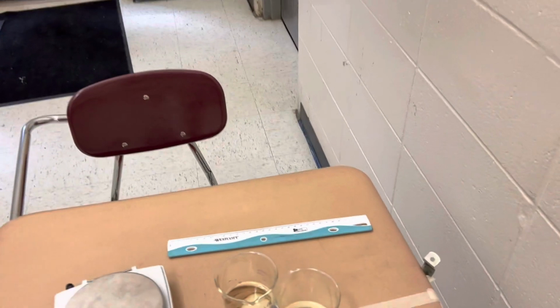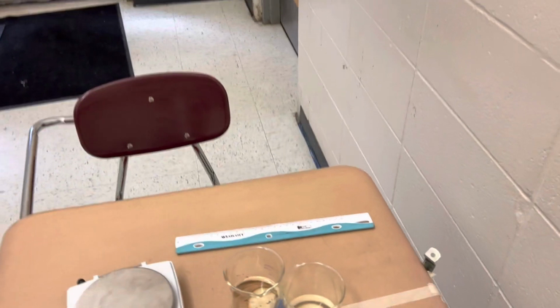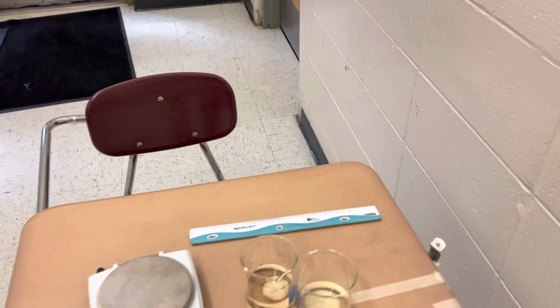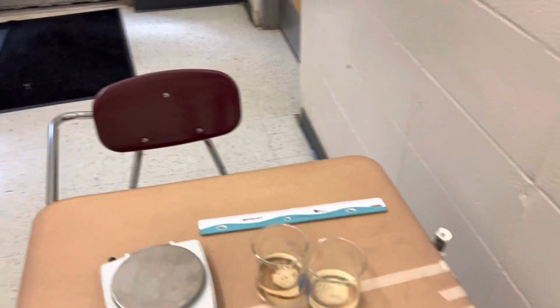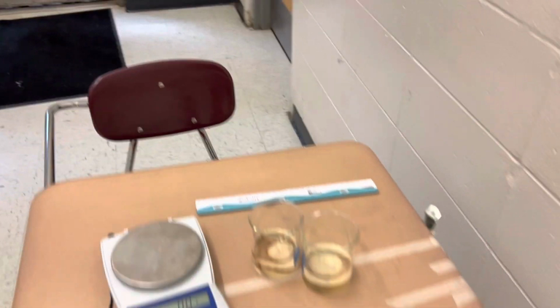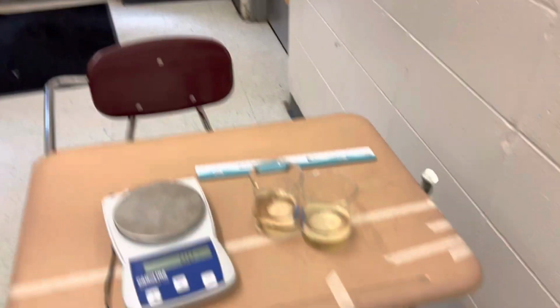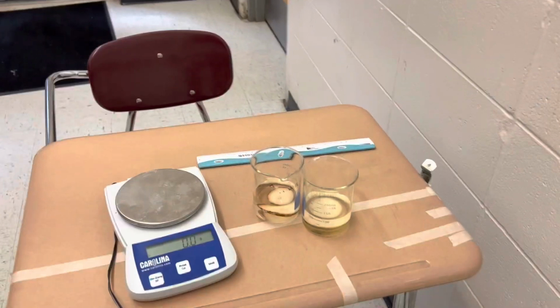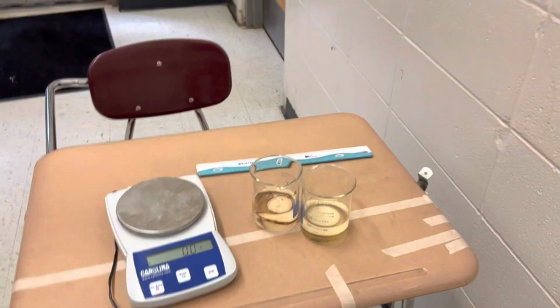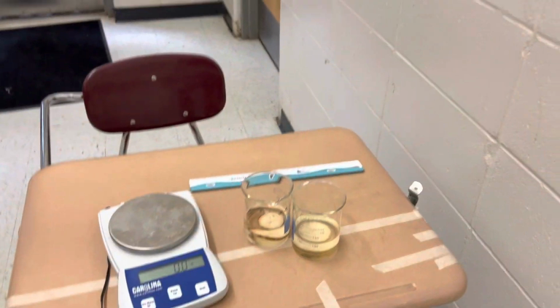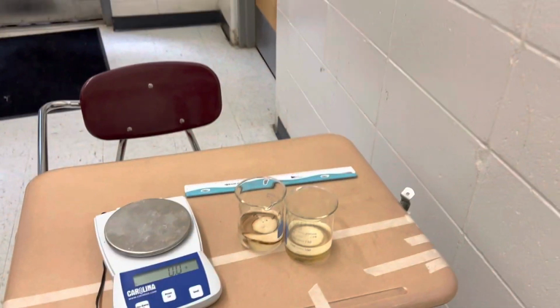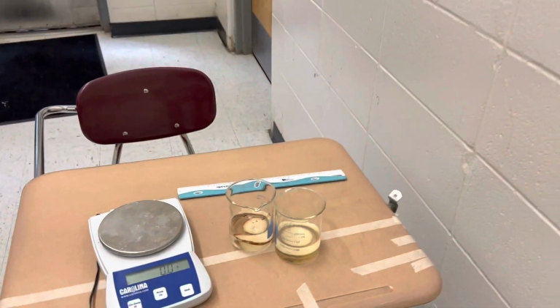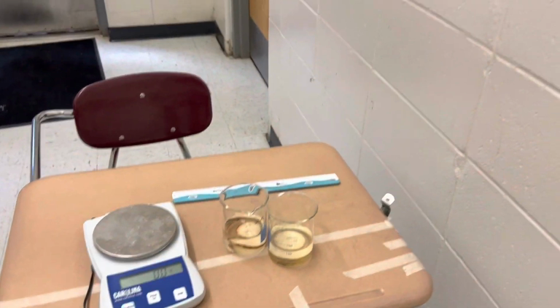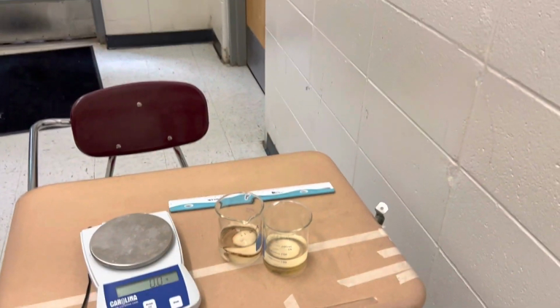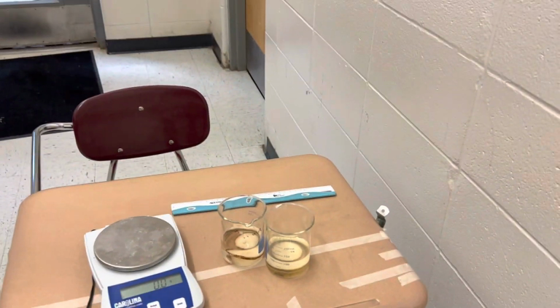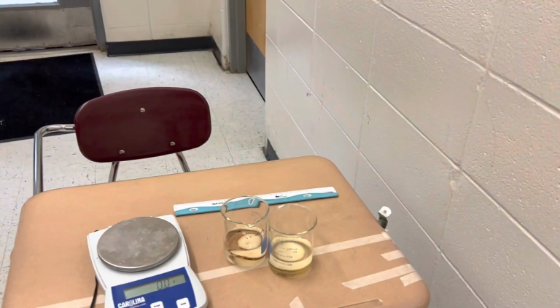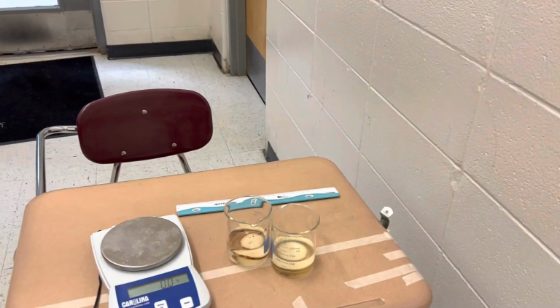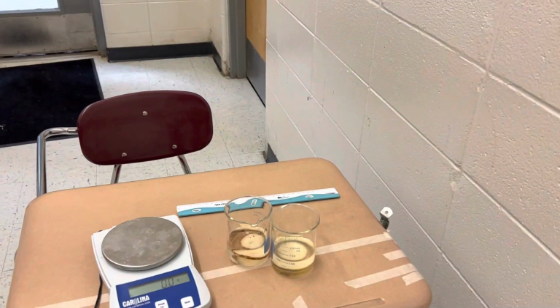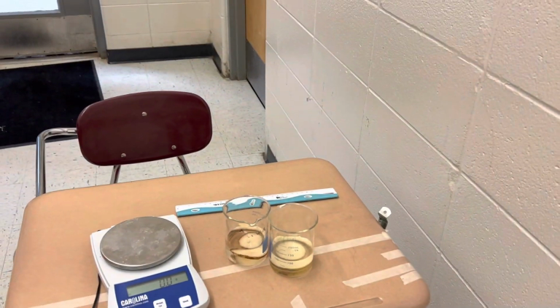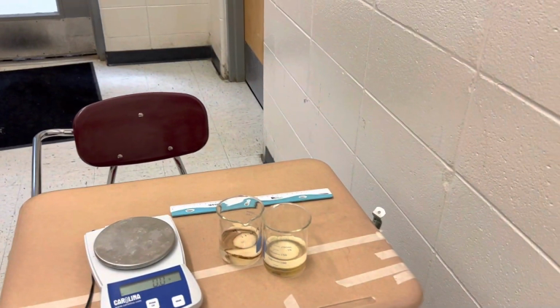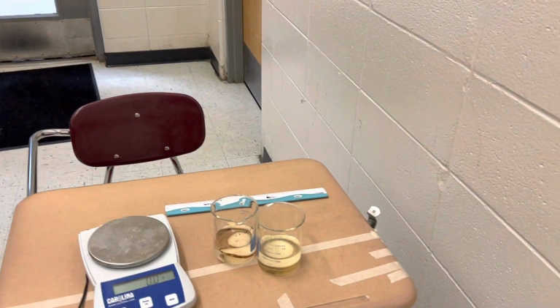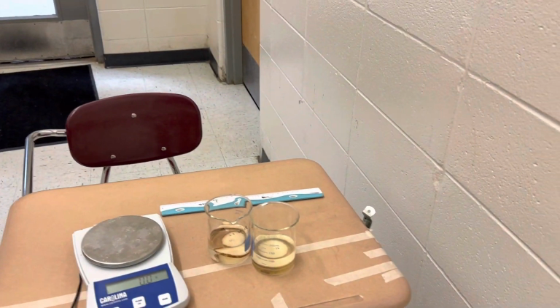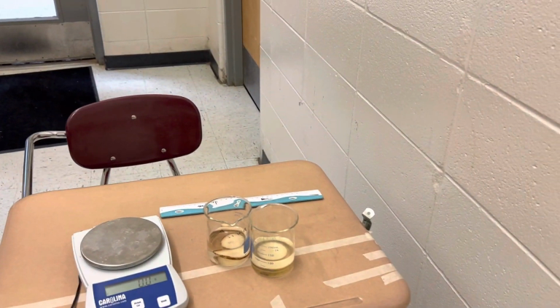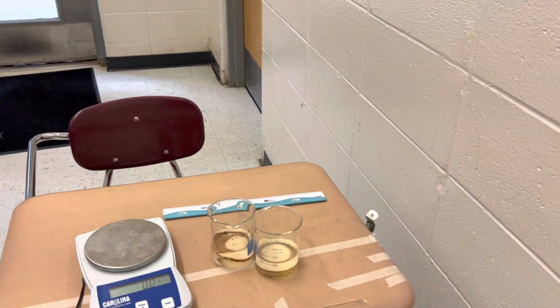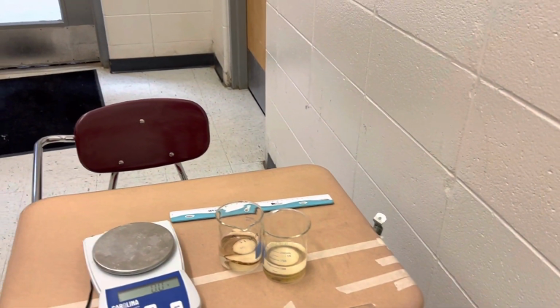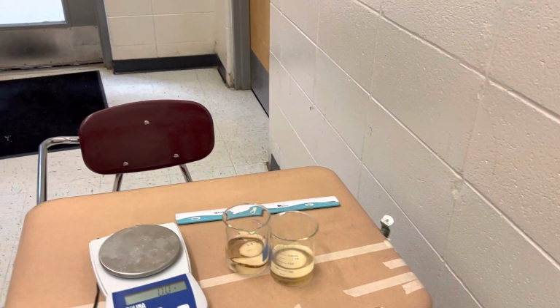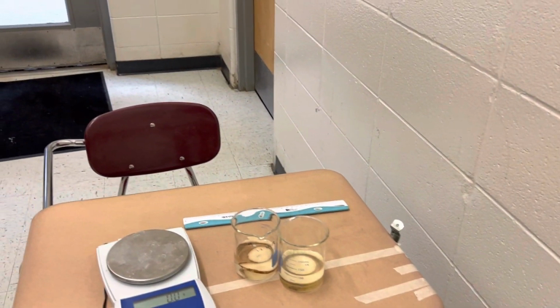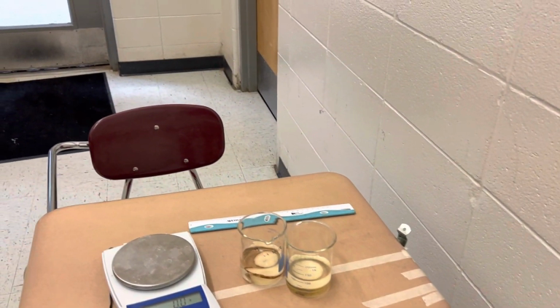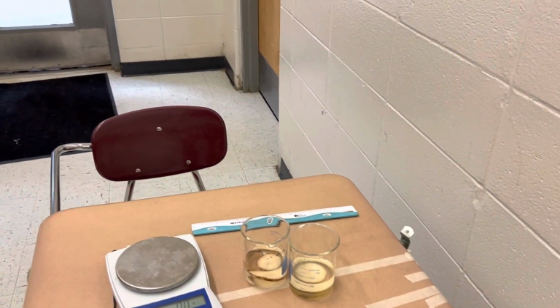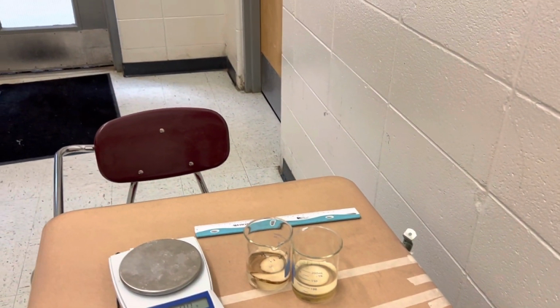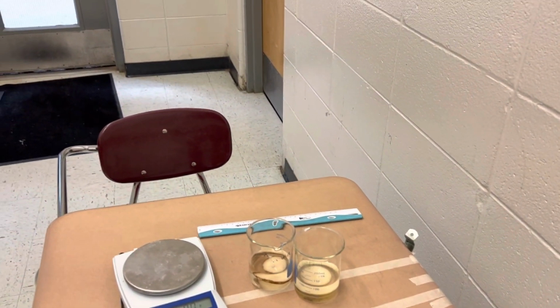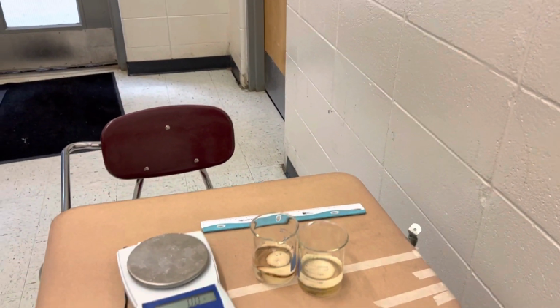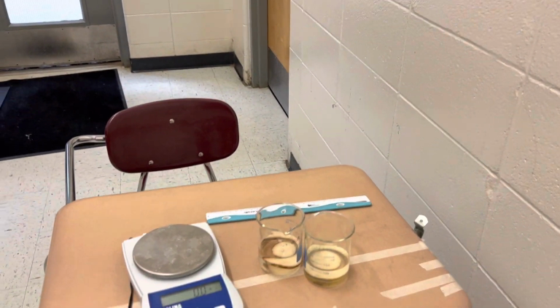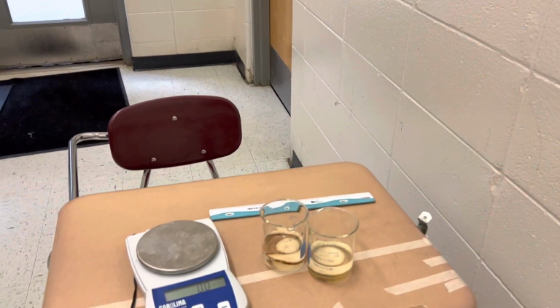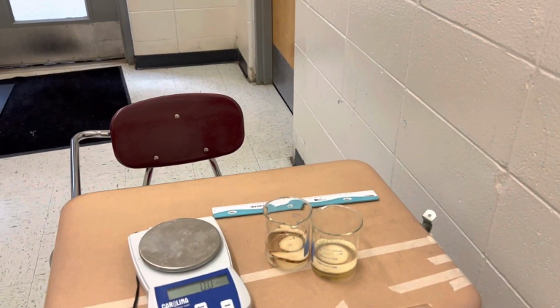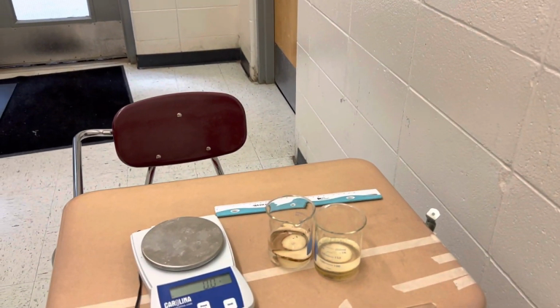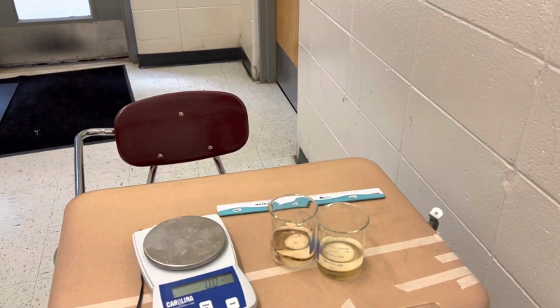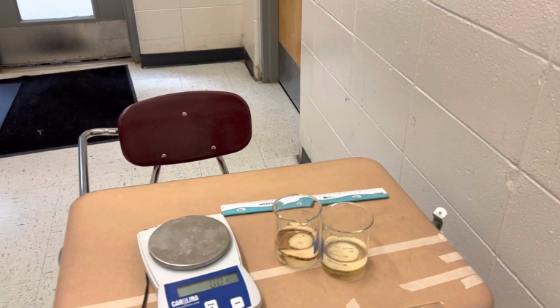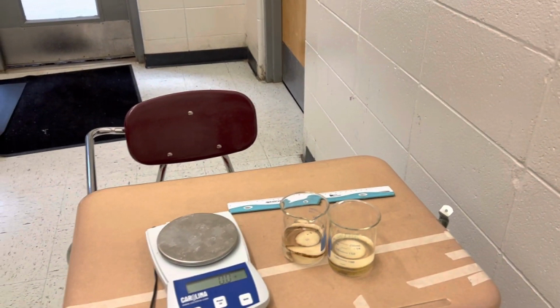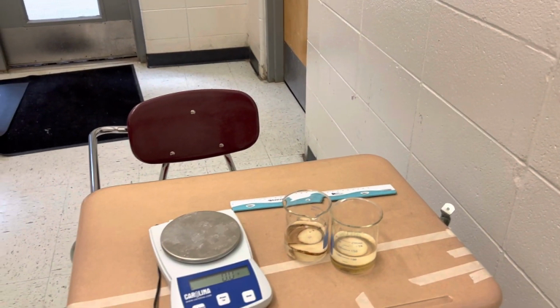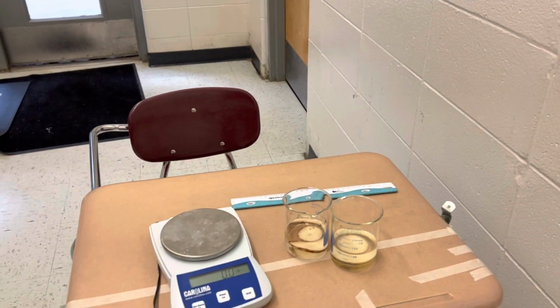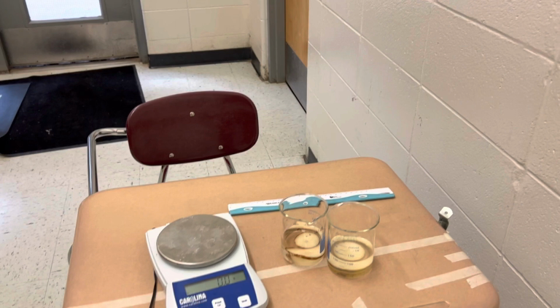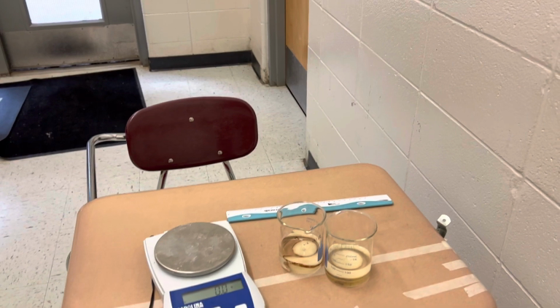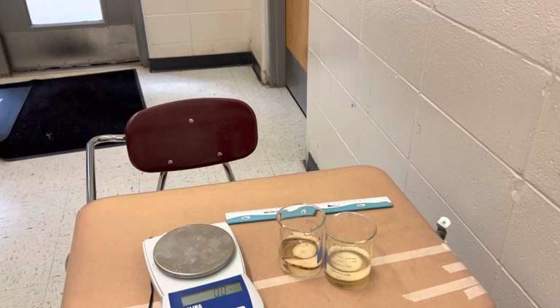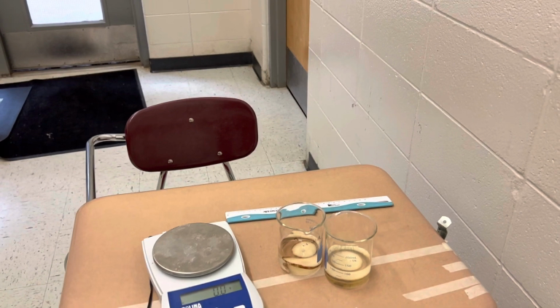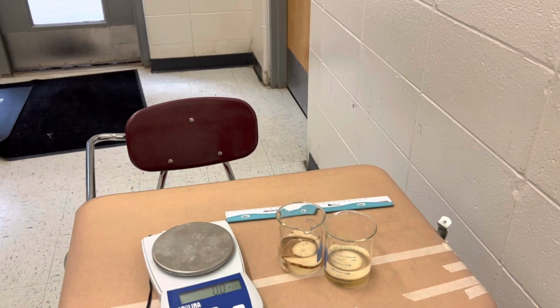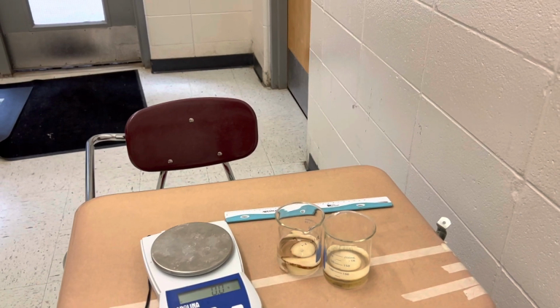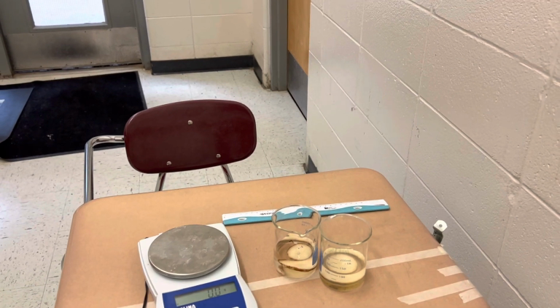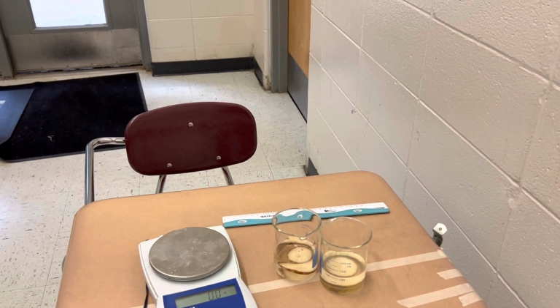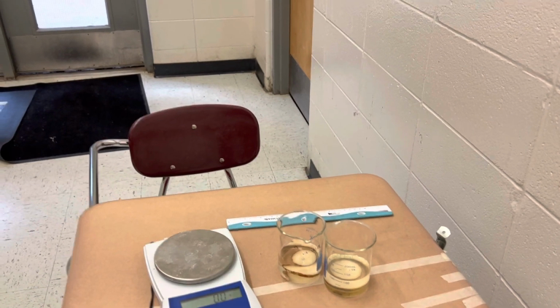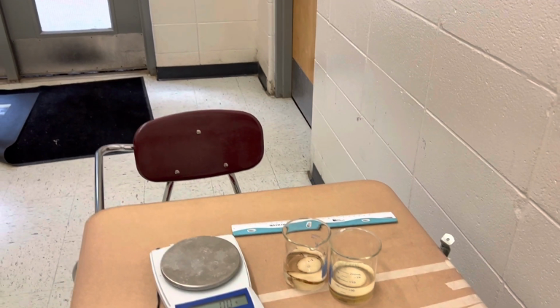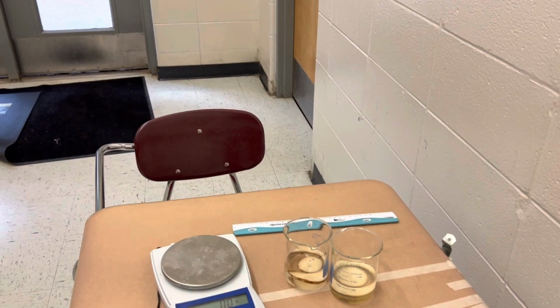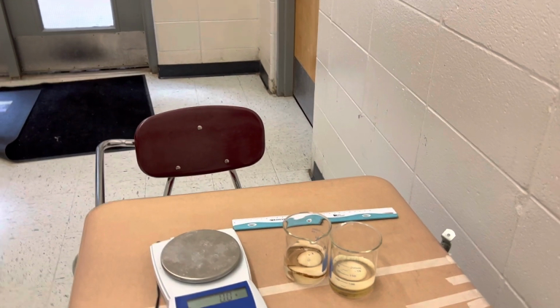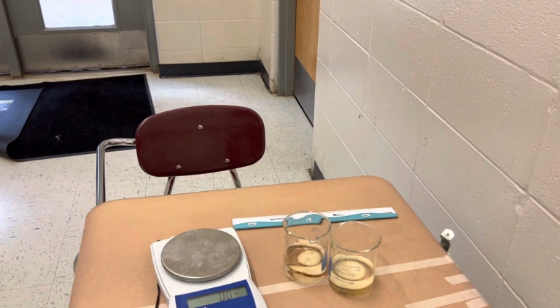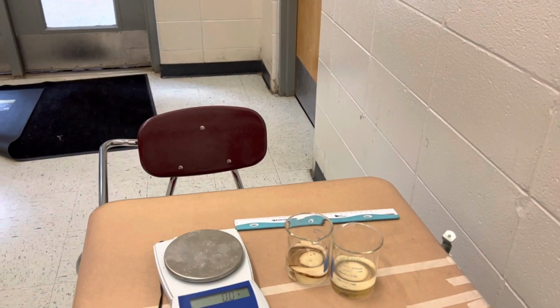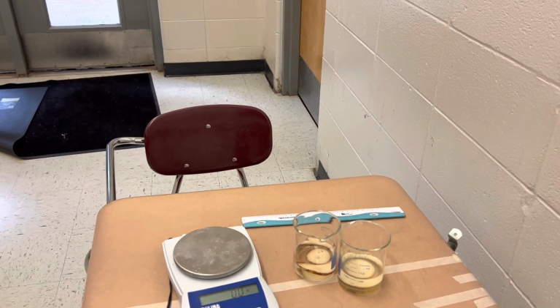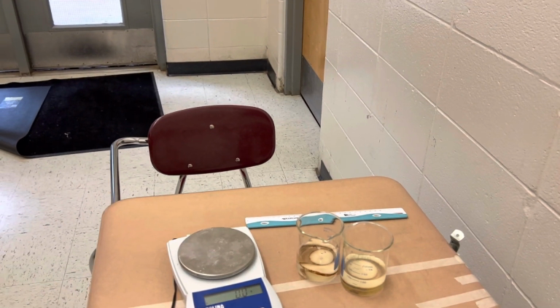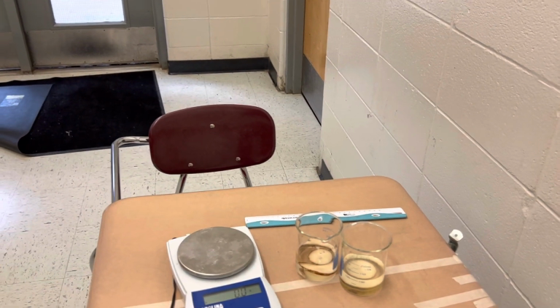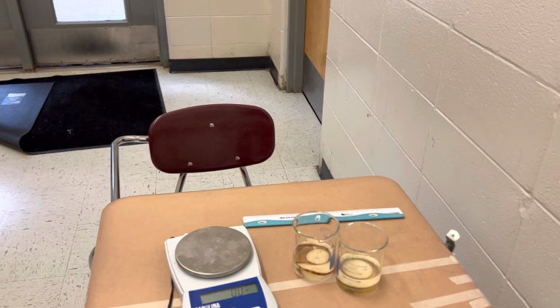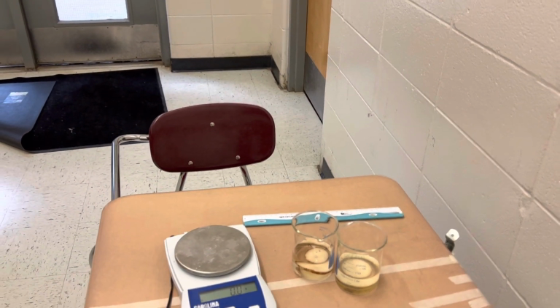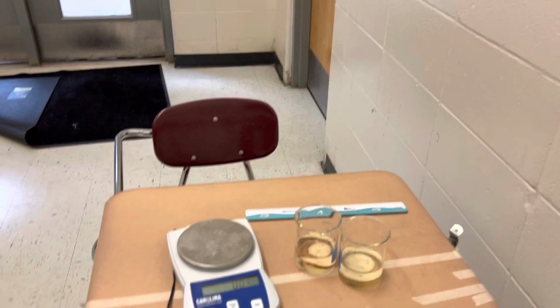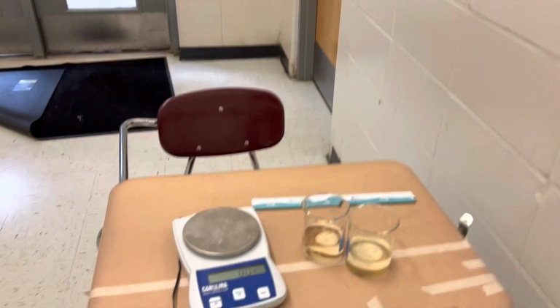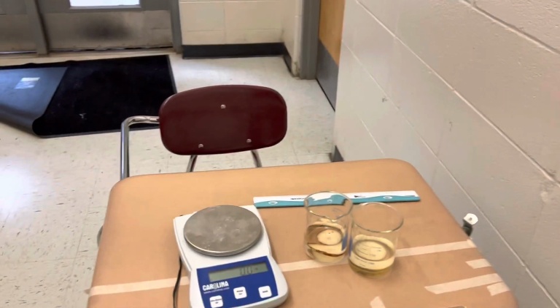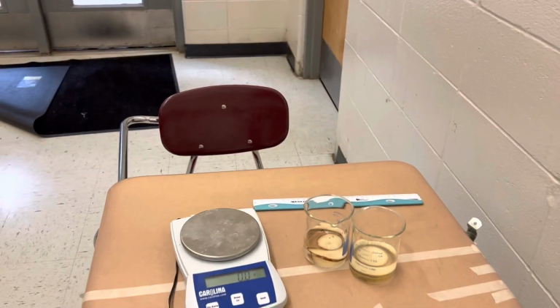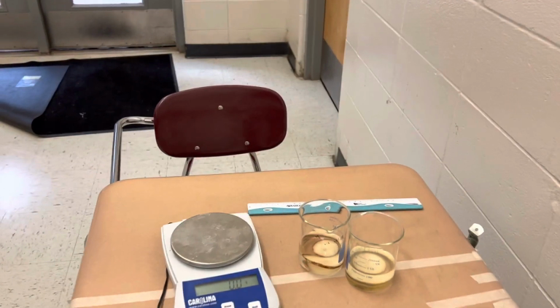Hey, it's your favorite science teacher. We're going to do part two of this lab, and I'm going to record it so you can watch and see the results here.